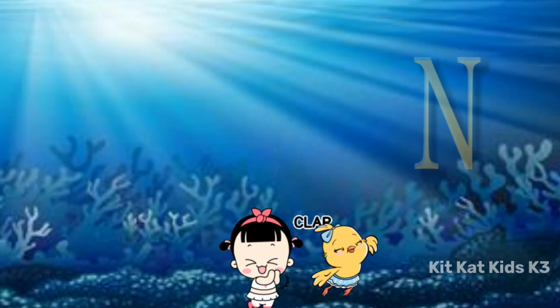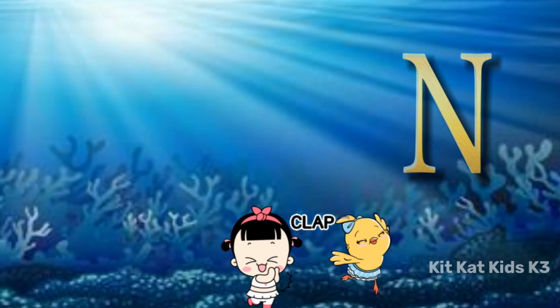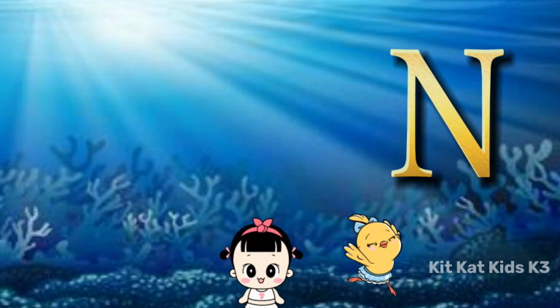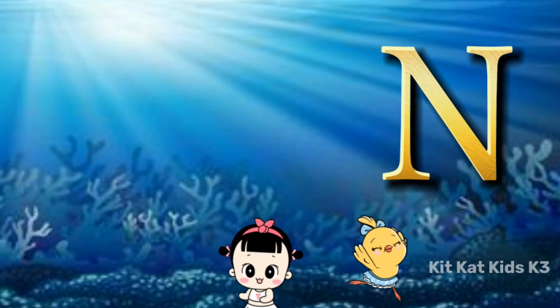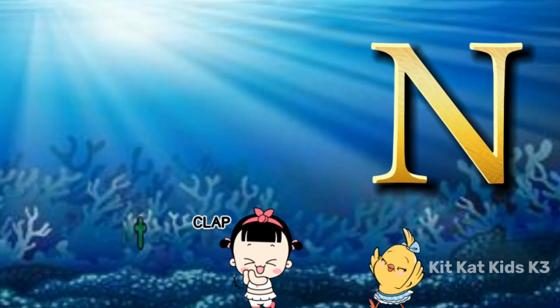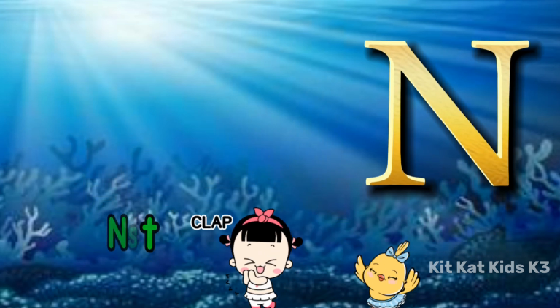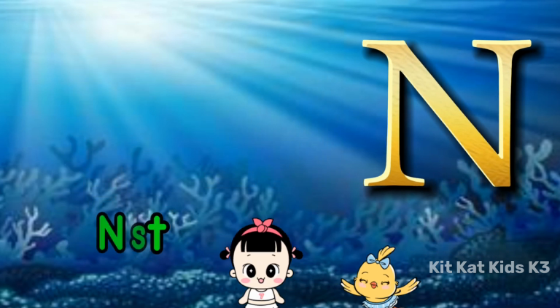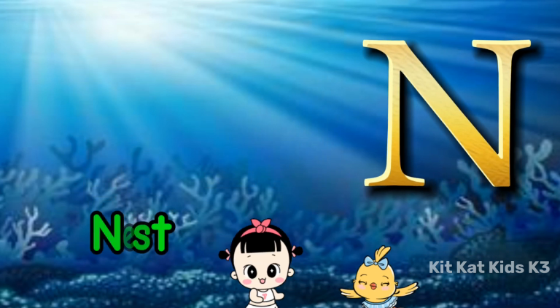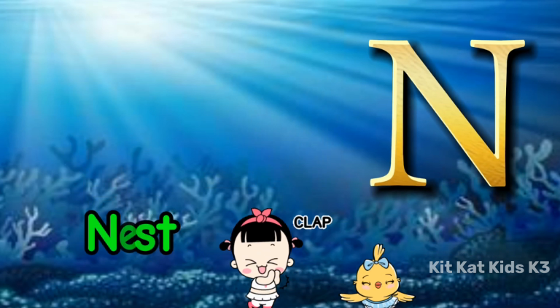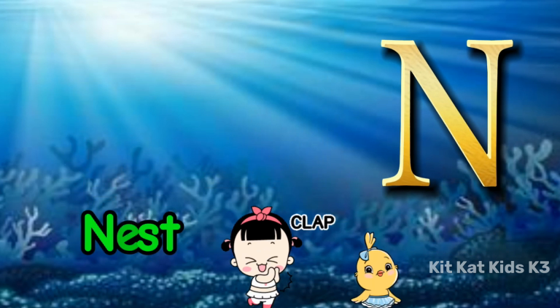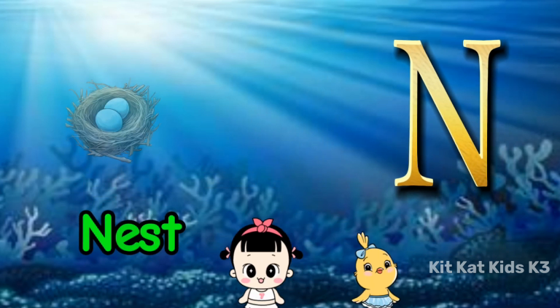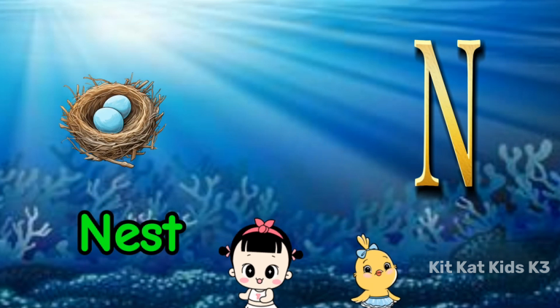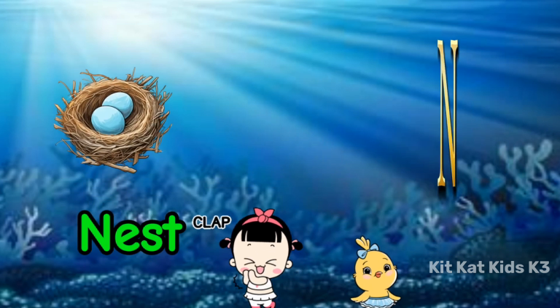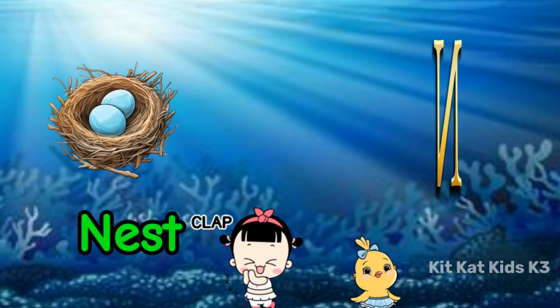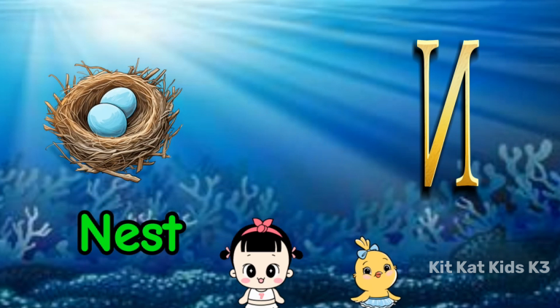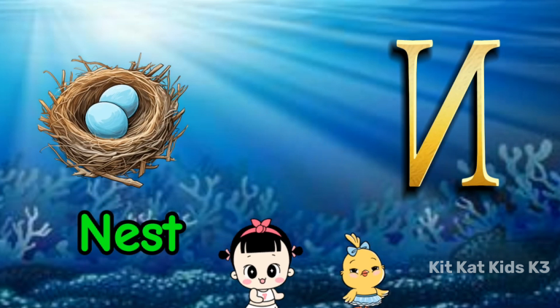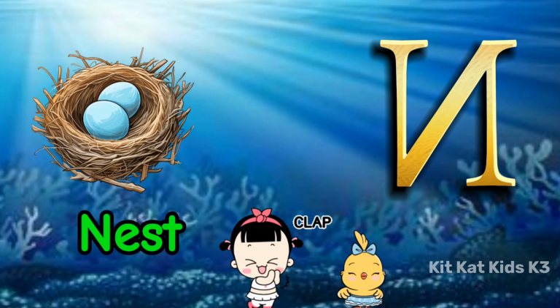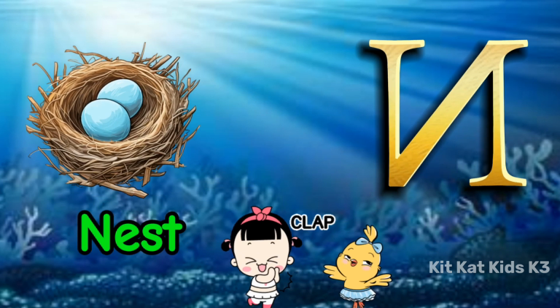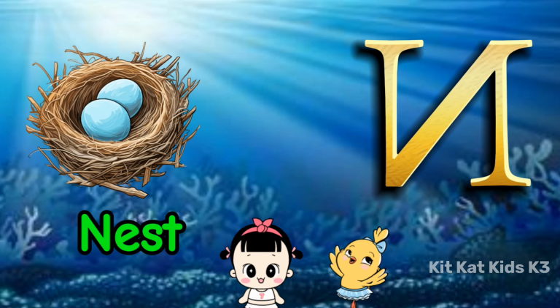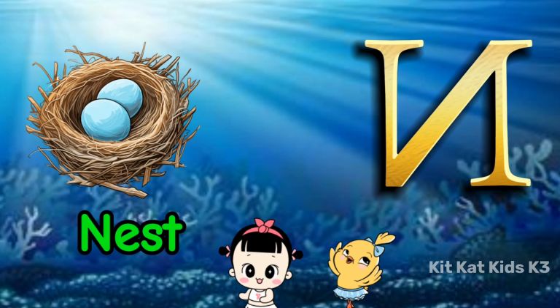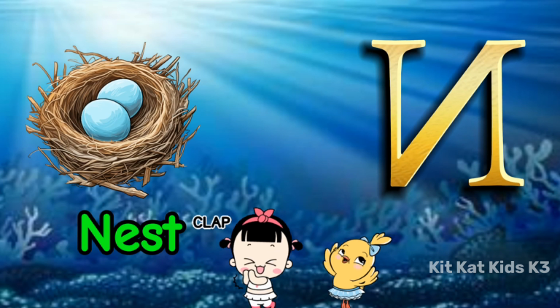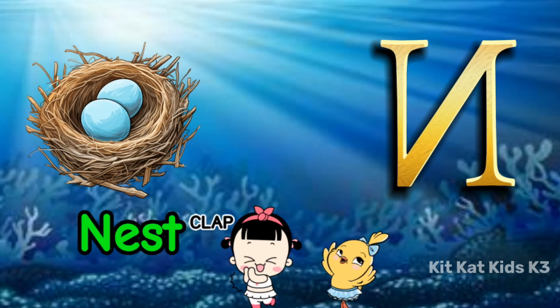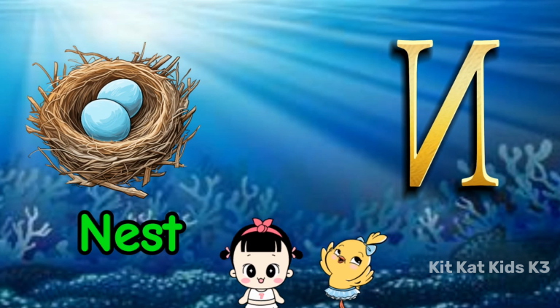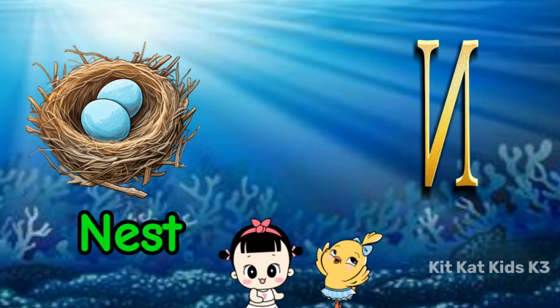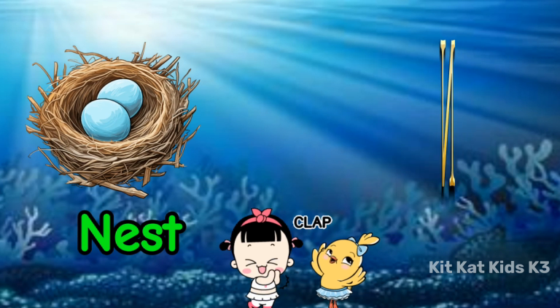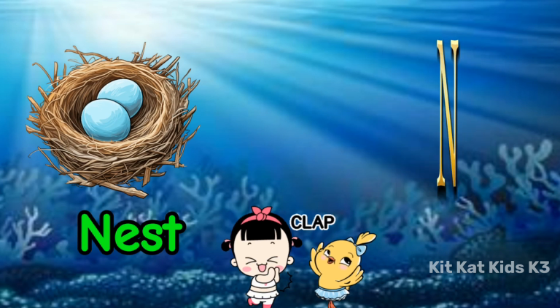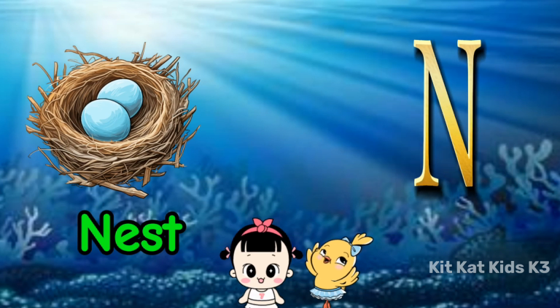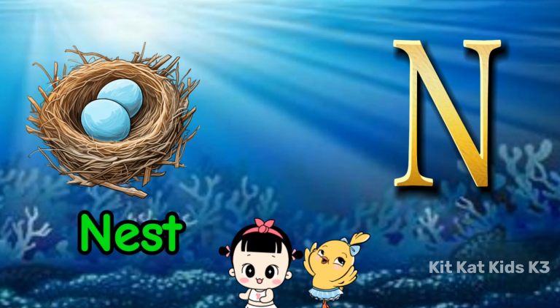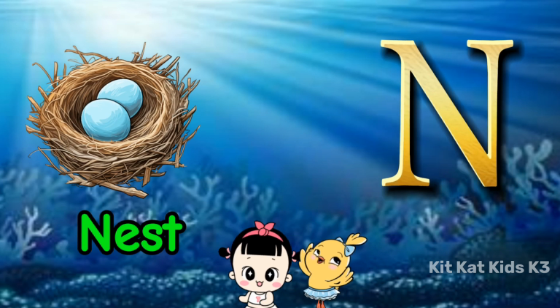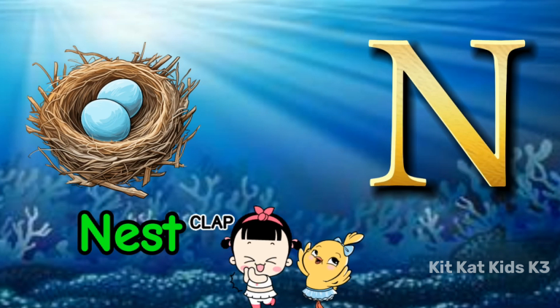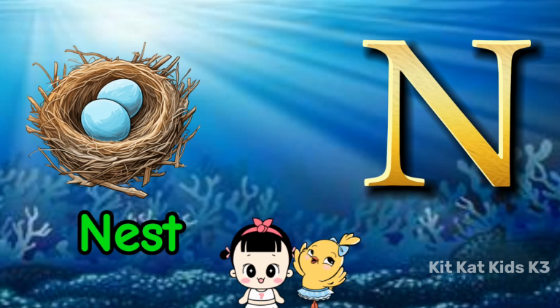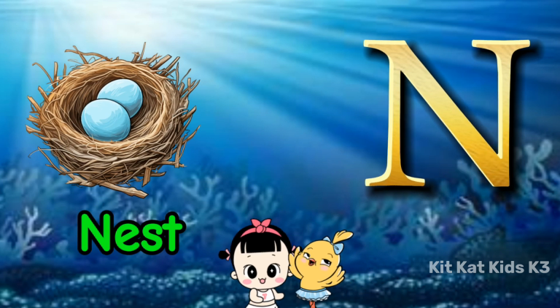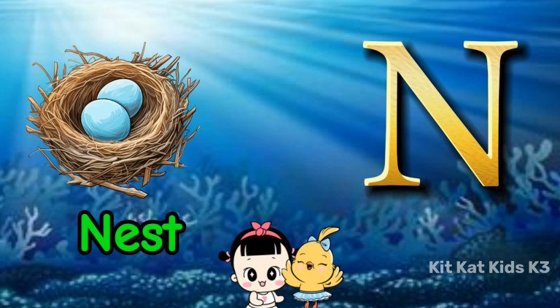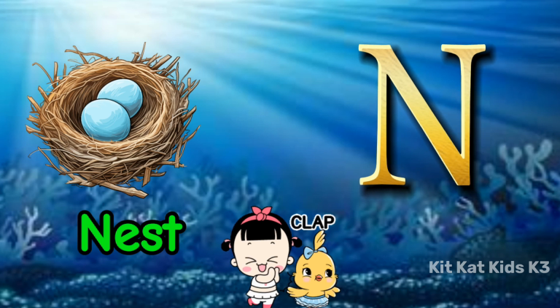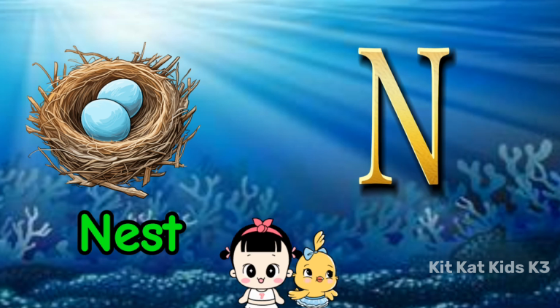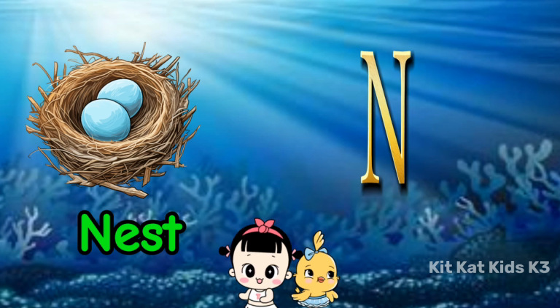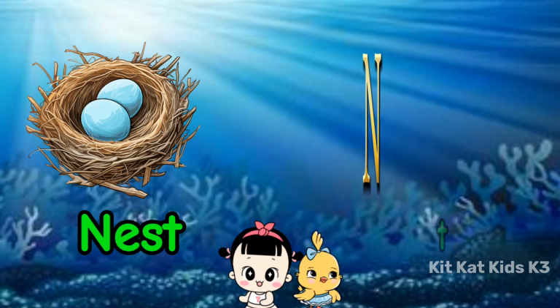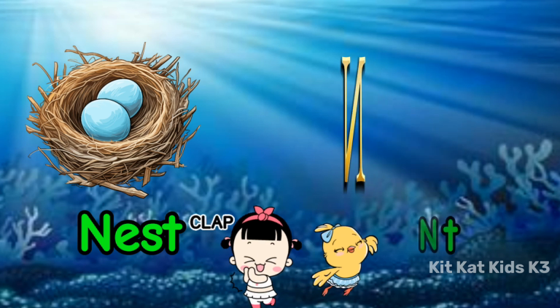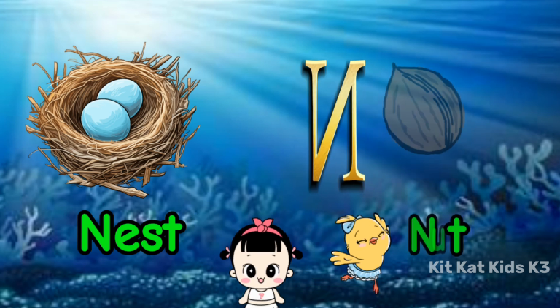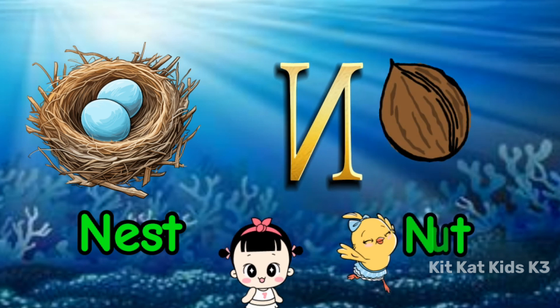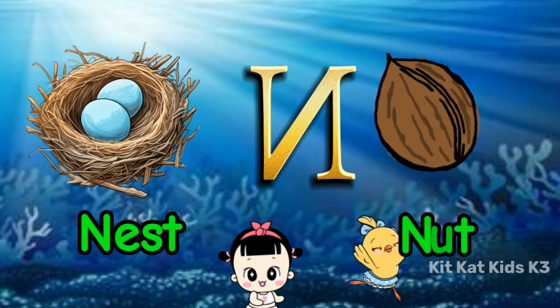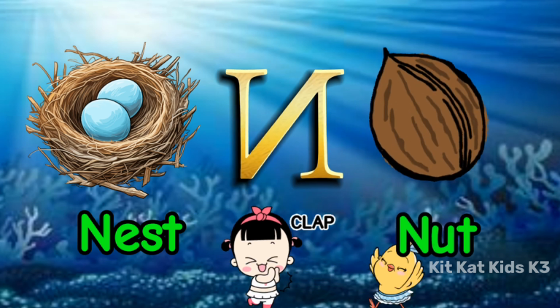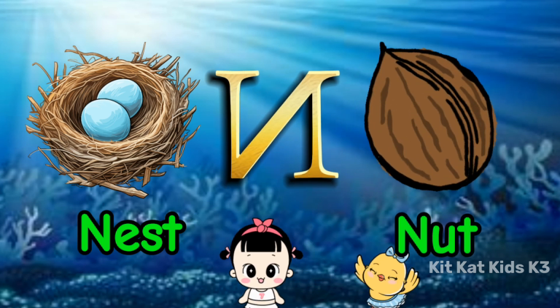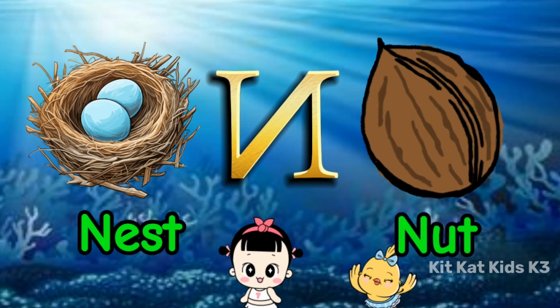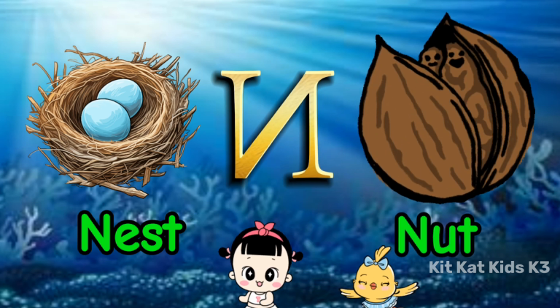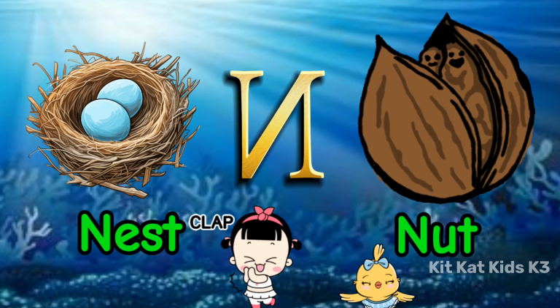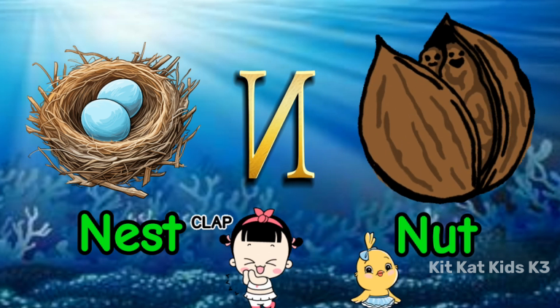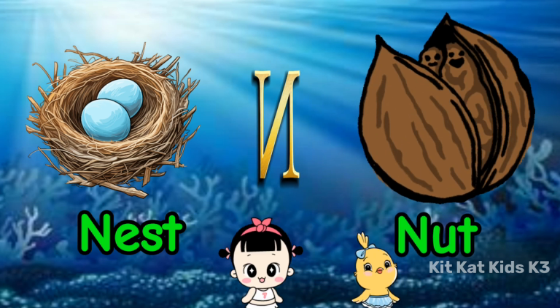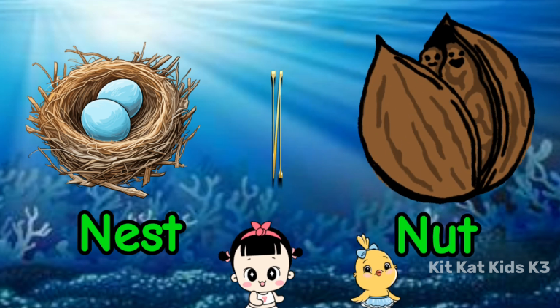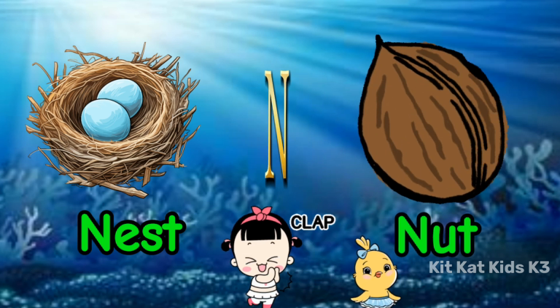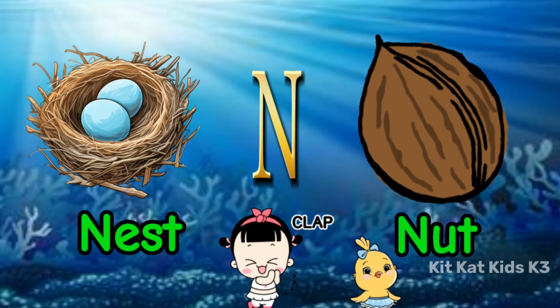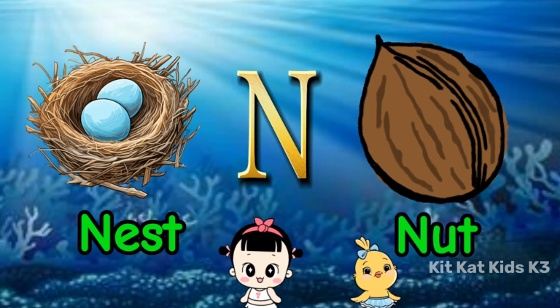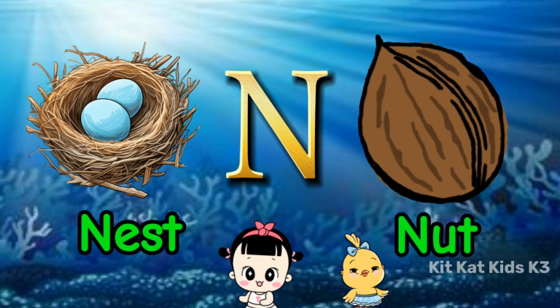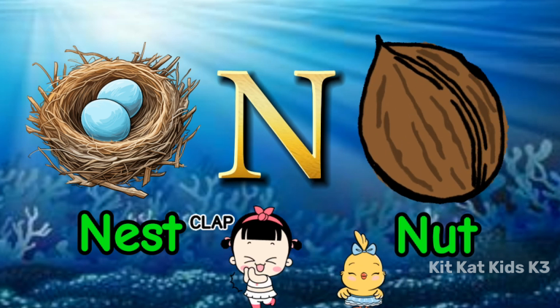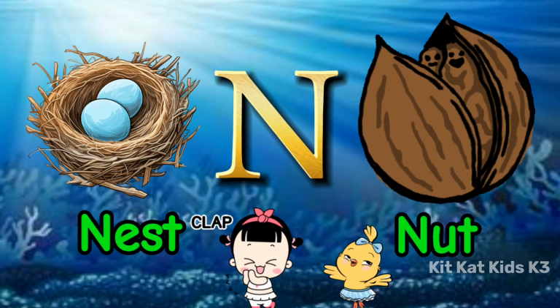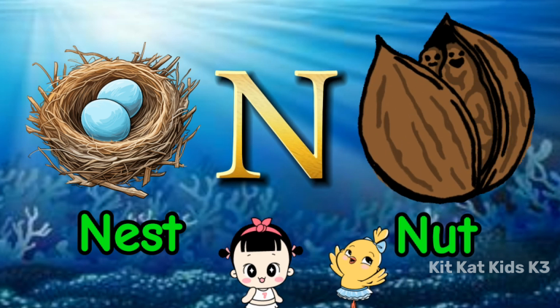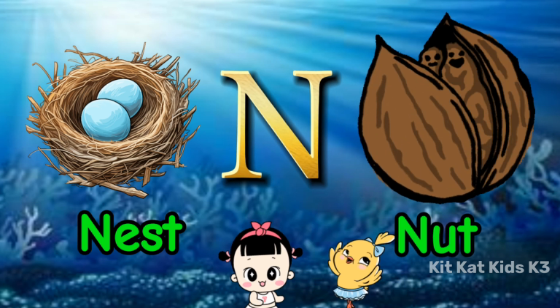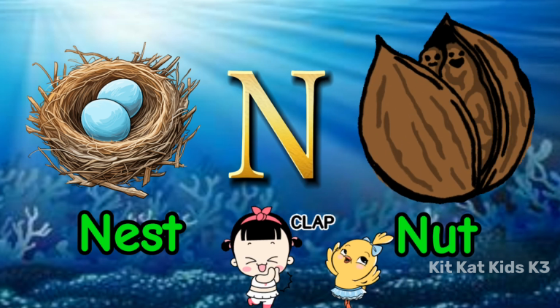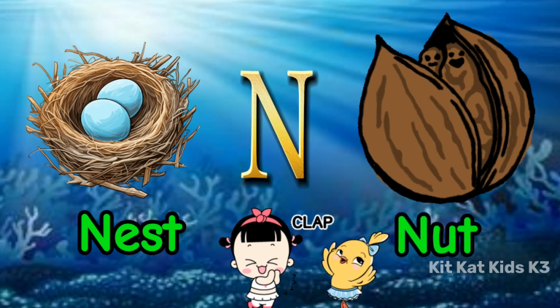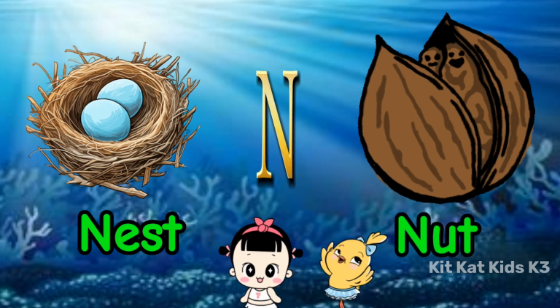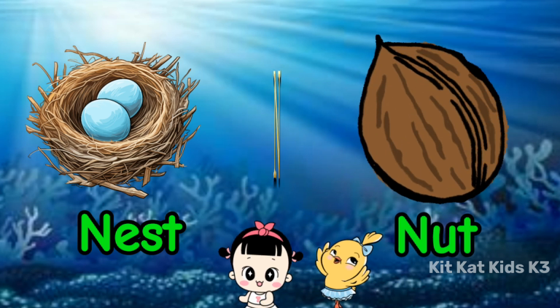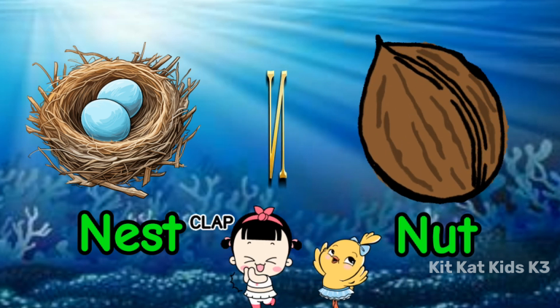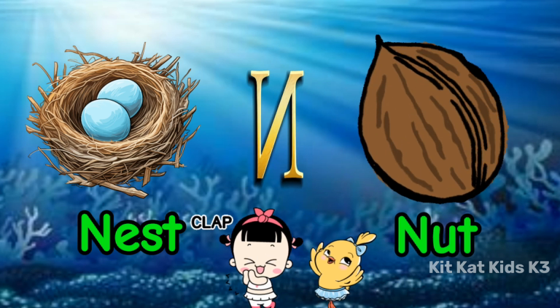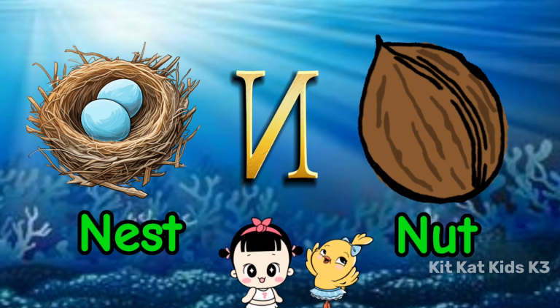N is for nest, where birds rest. N is for nut, a squirrel's quest.